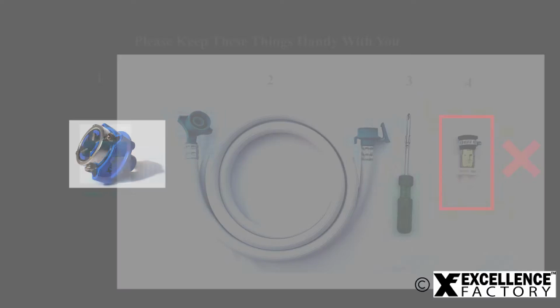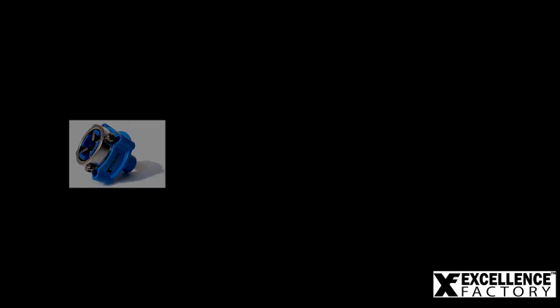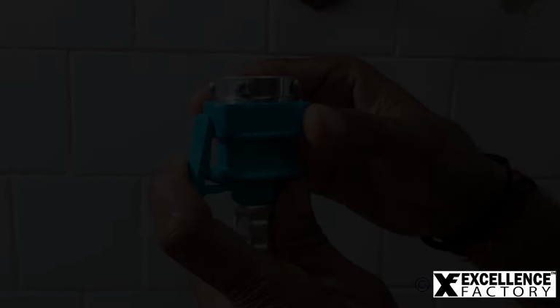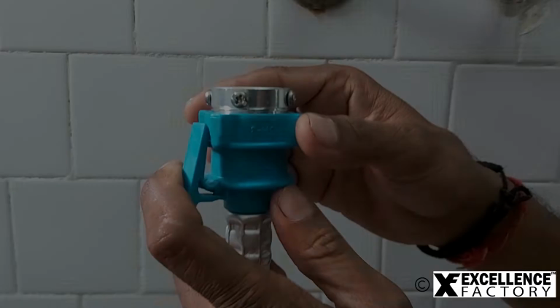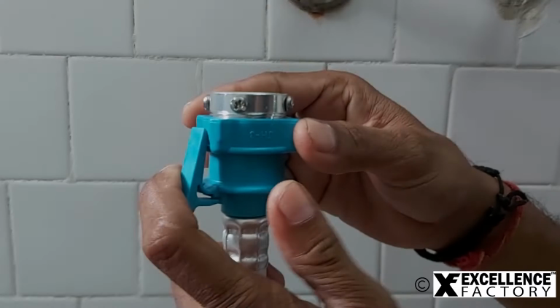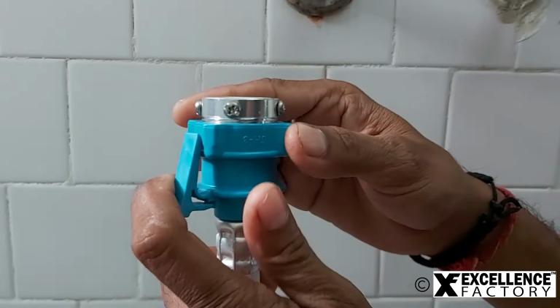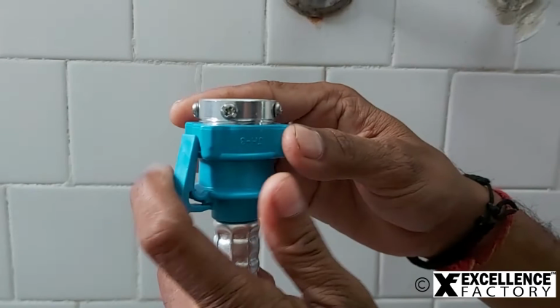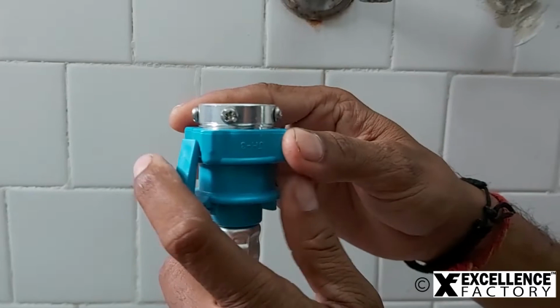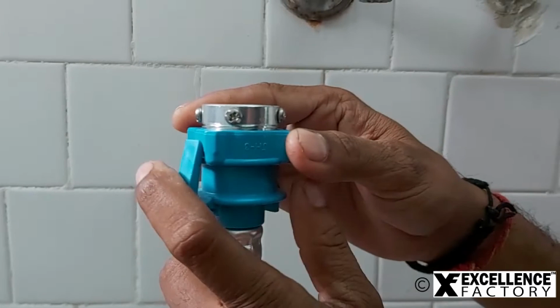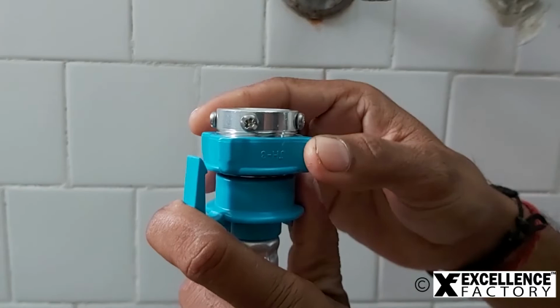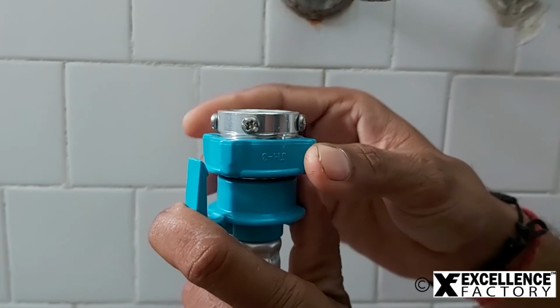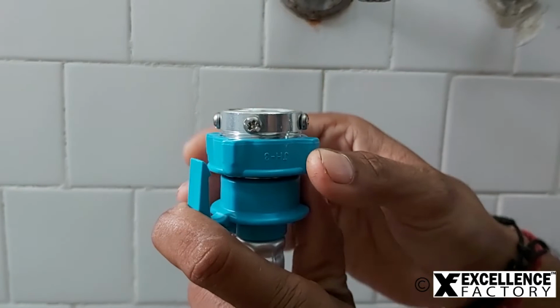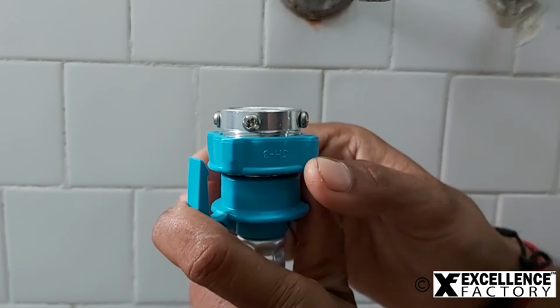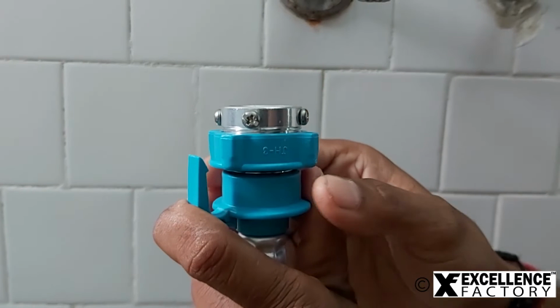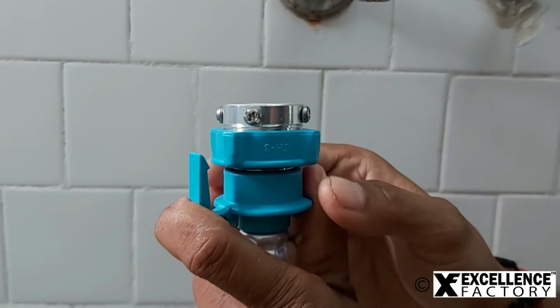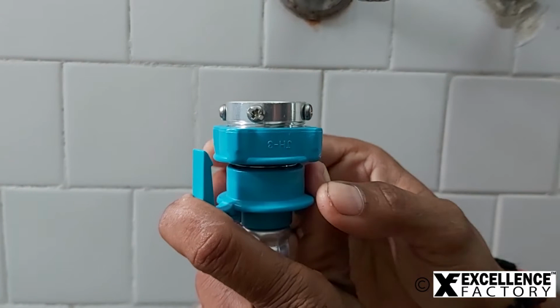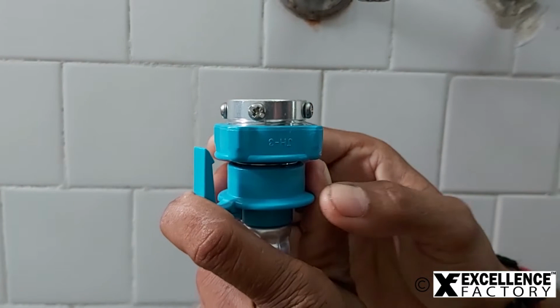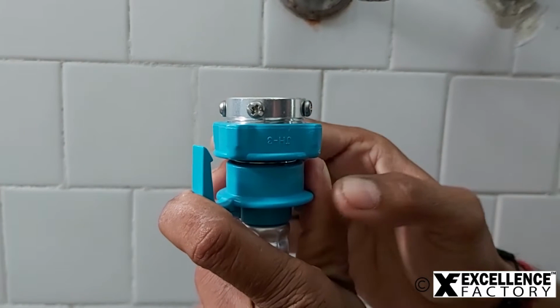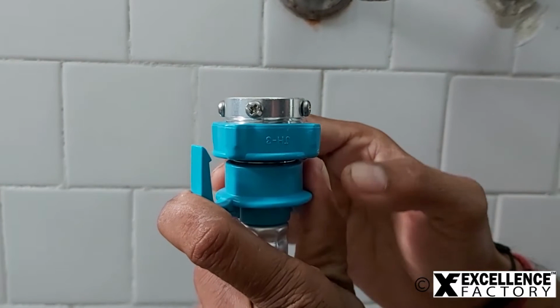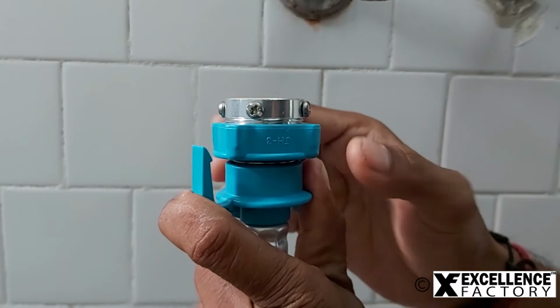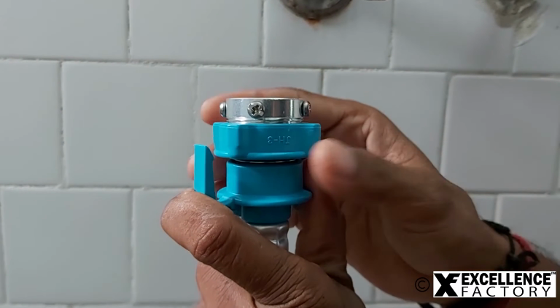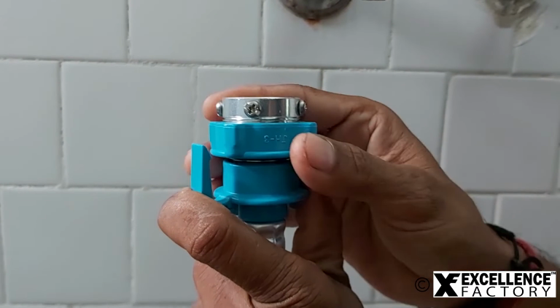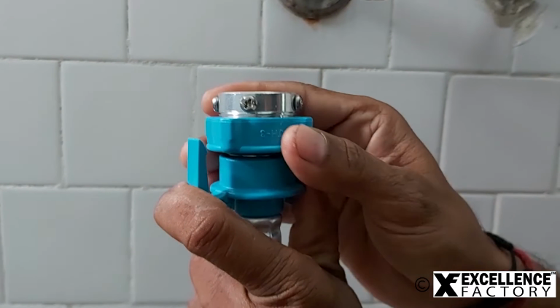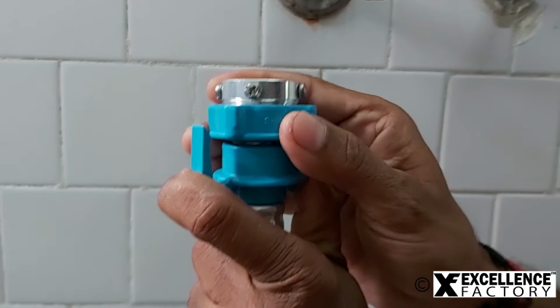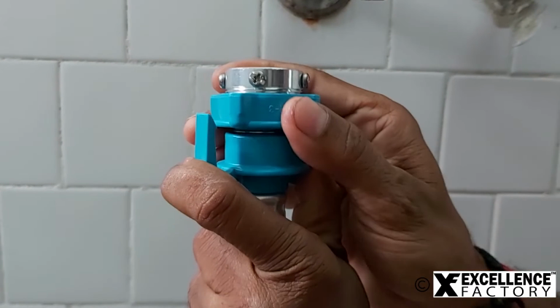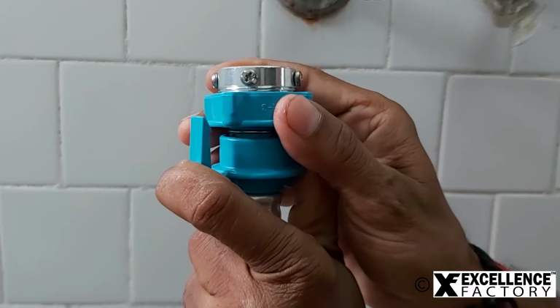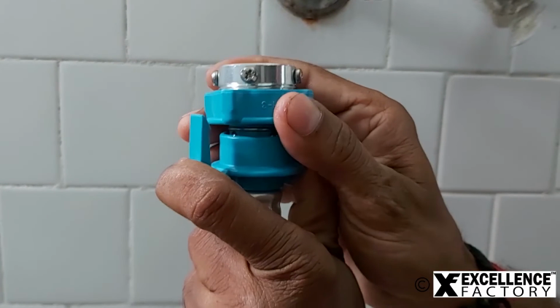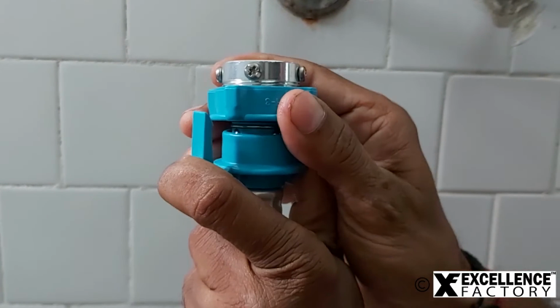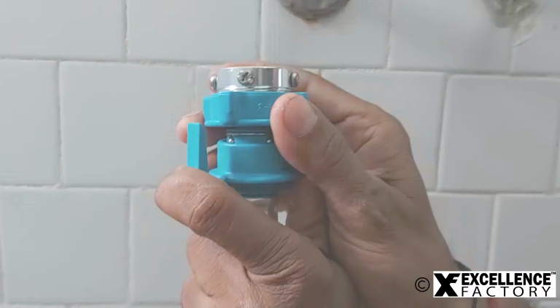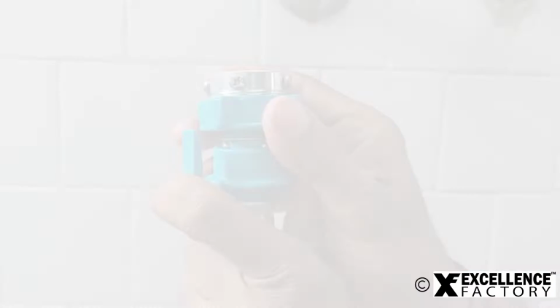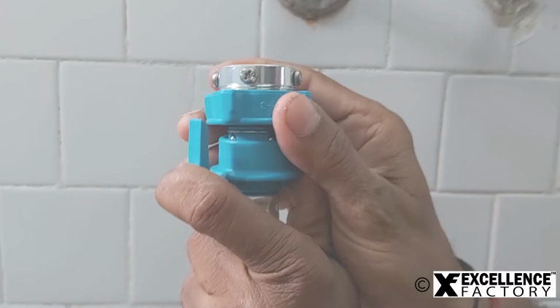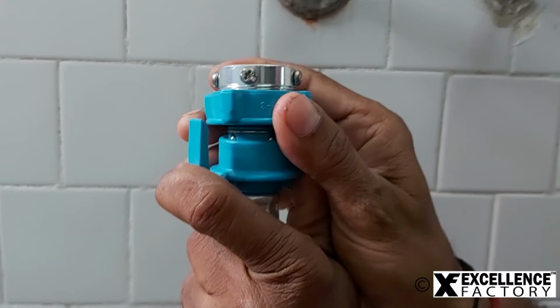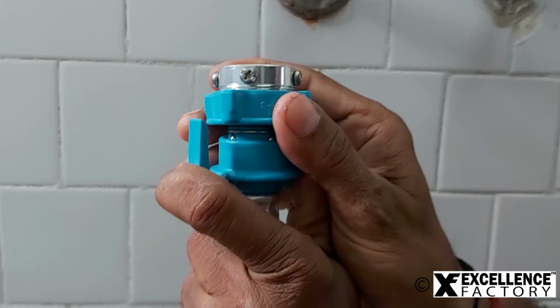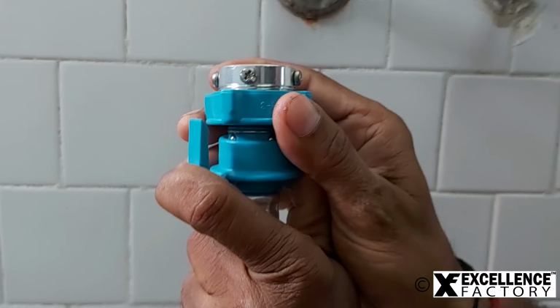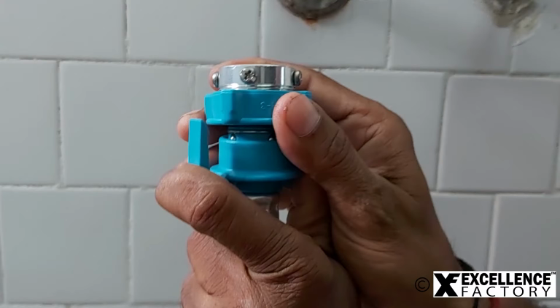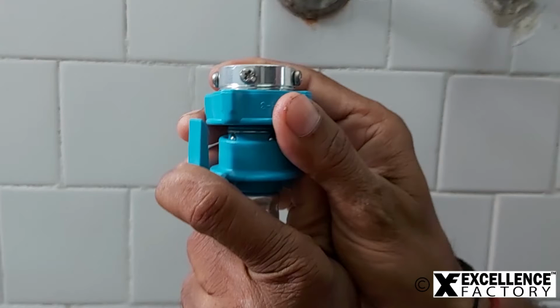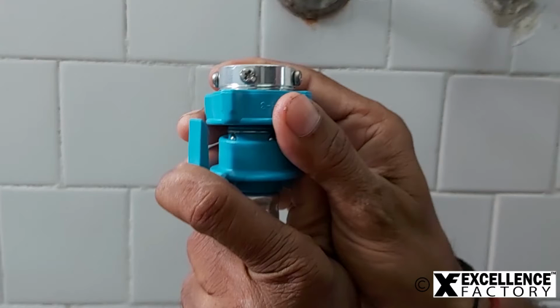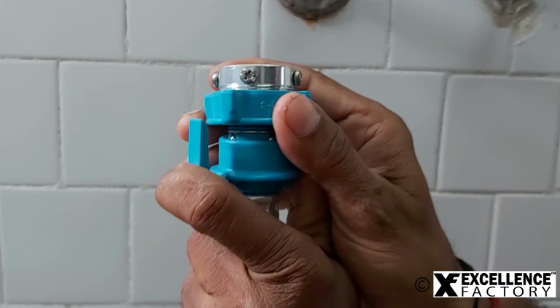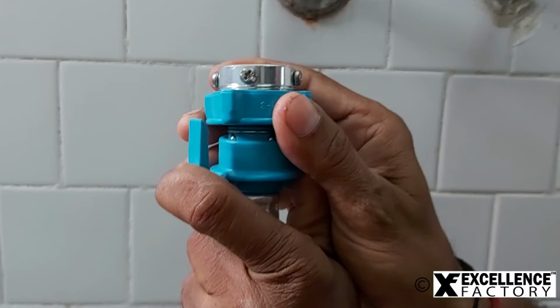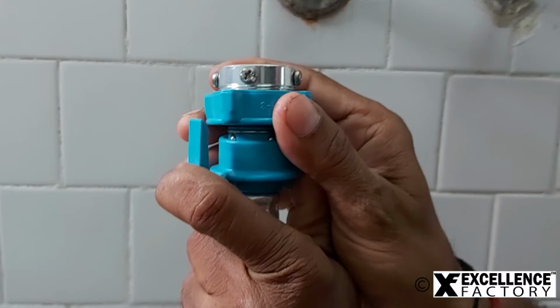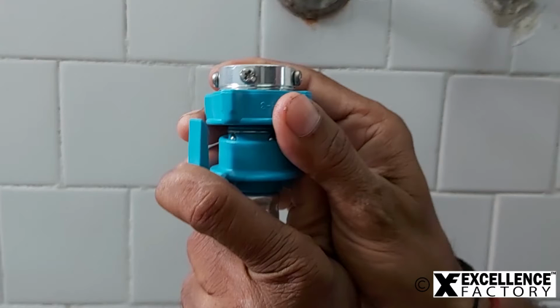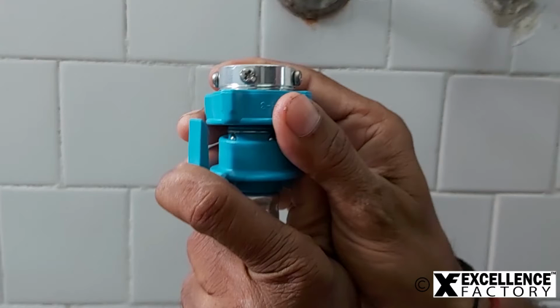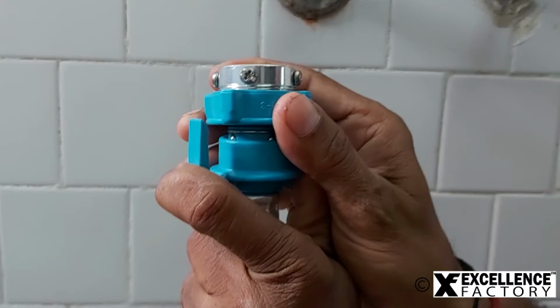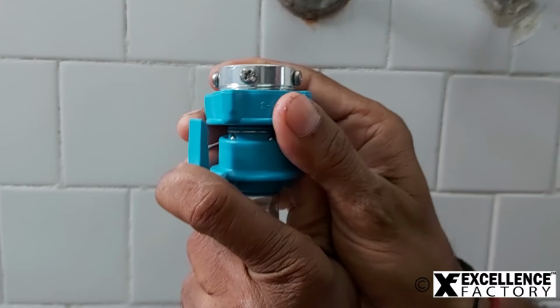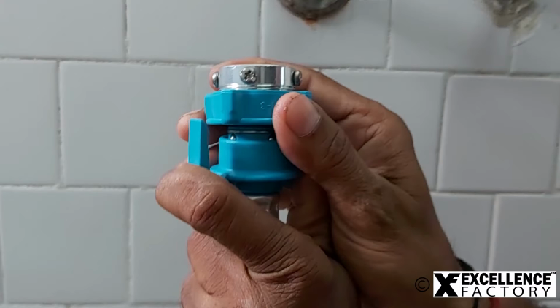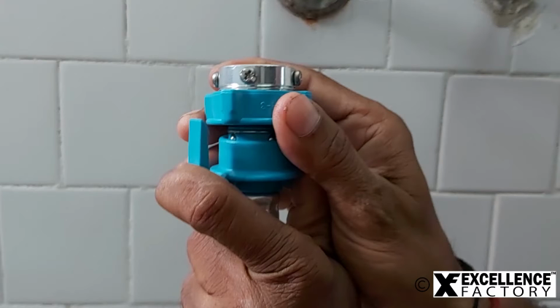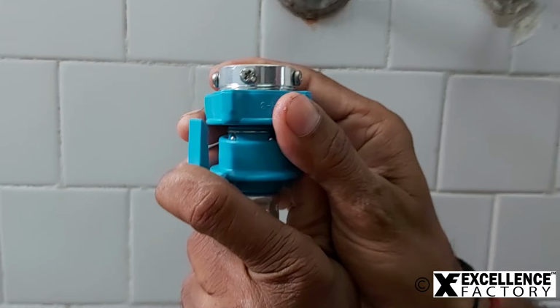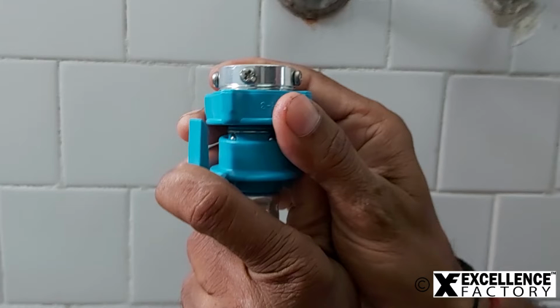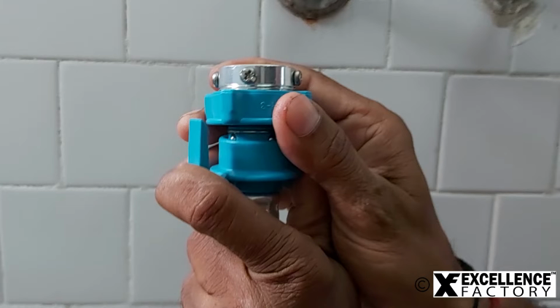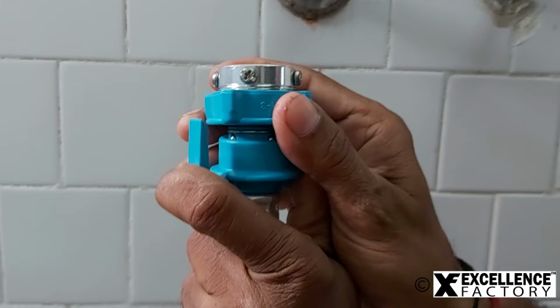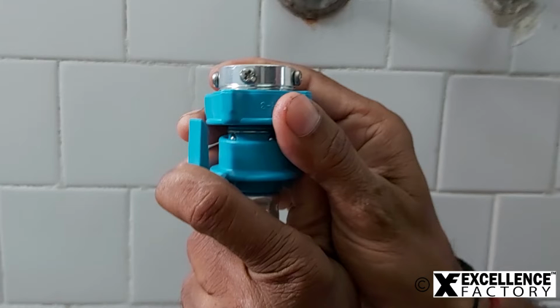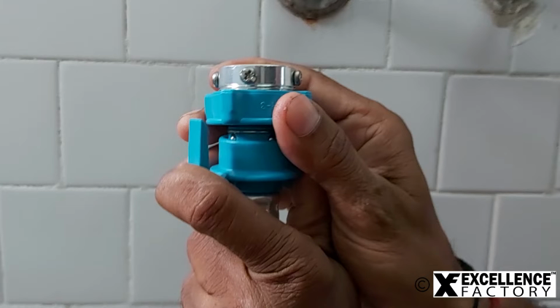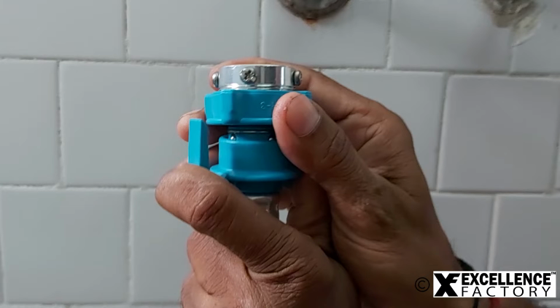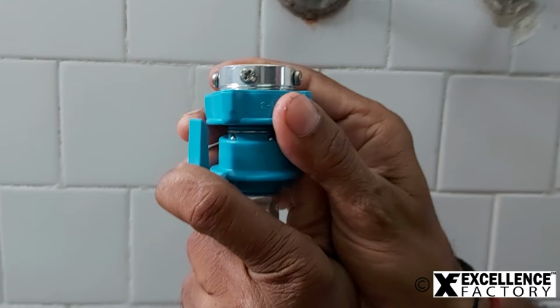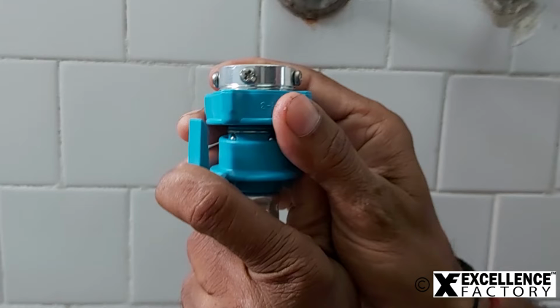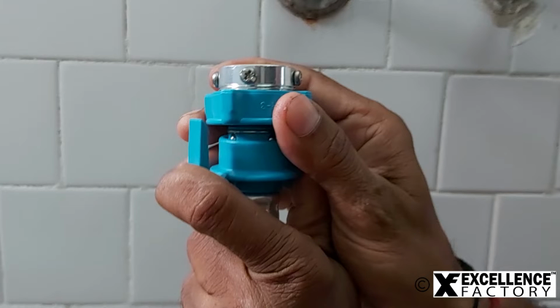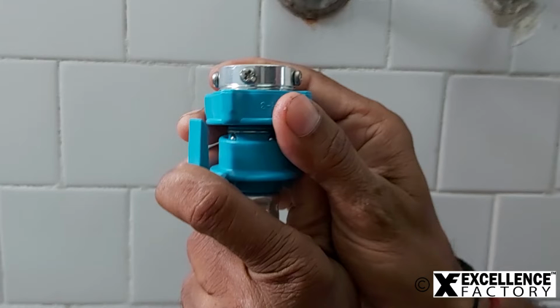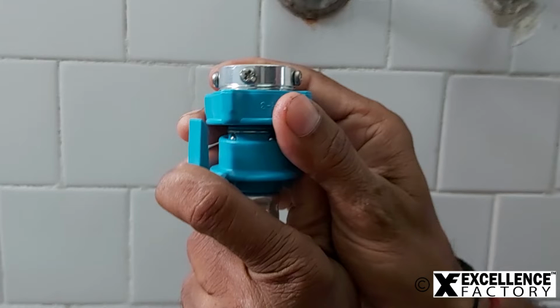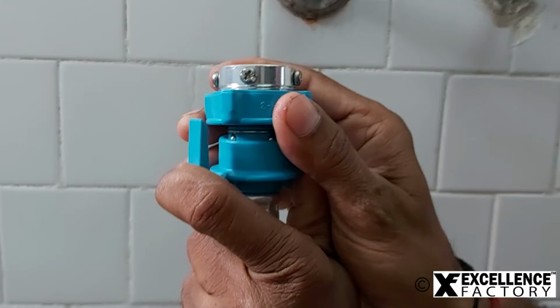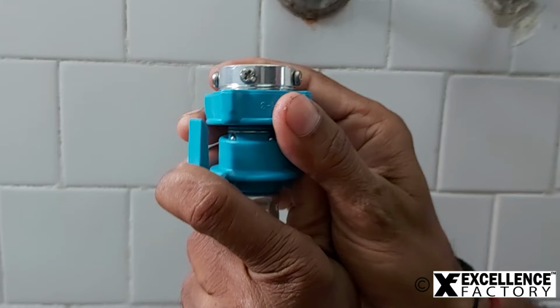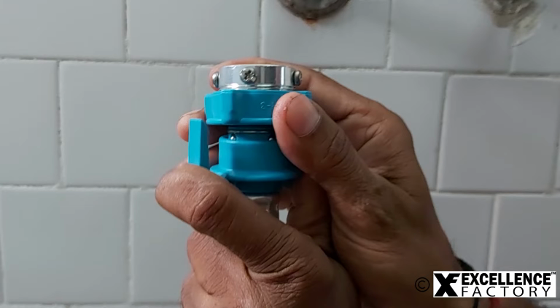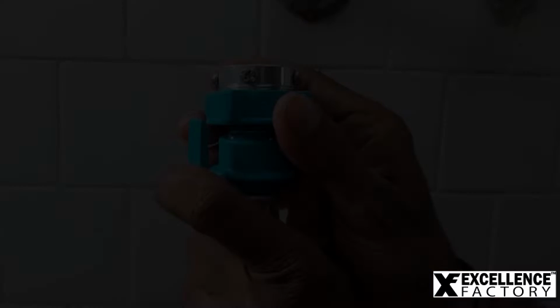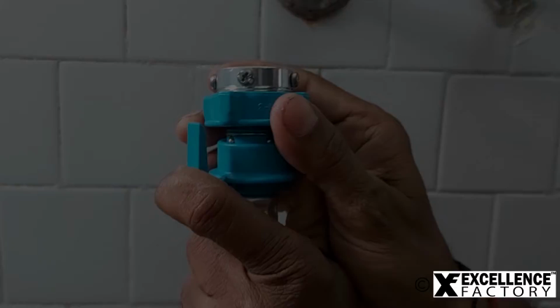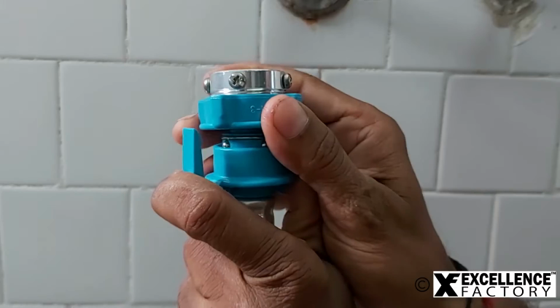Here we begin. First, take out the adapter from the hose pipe by pulling the switches from both sides with one hand.